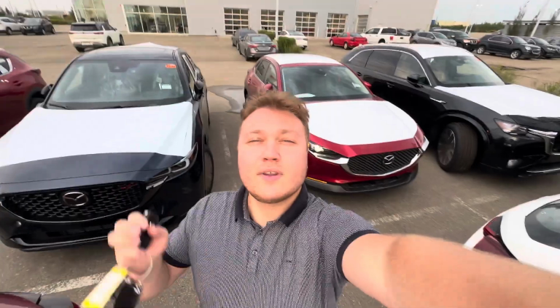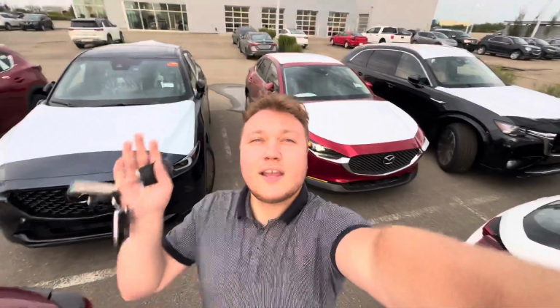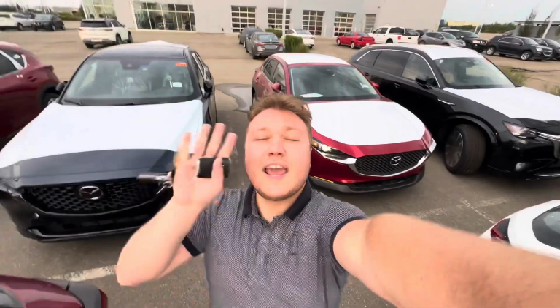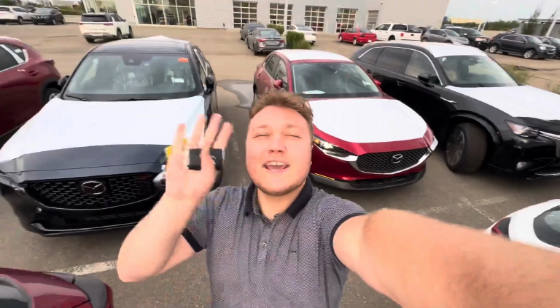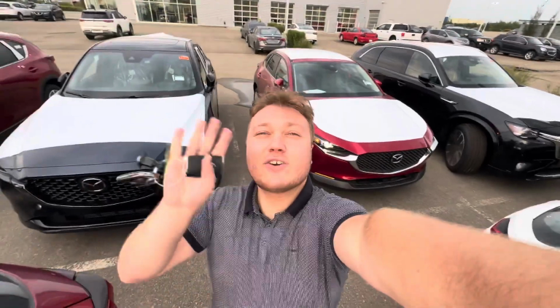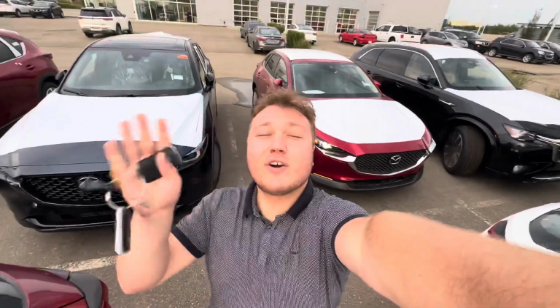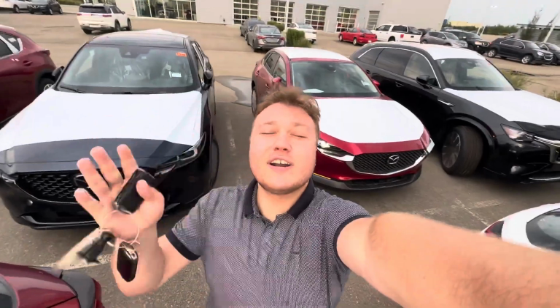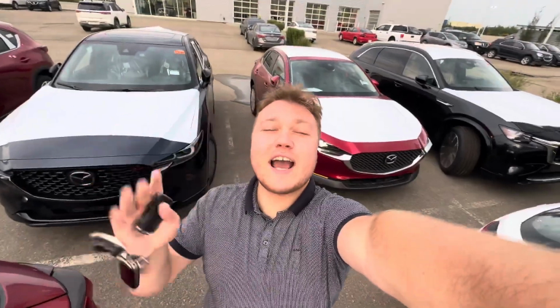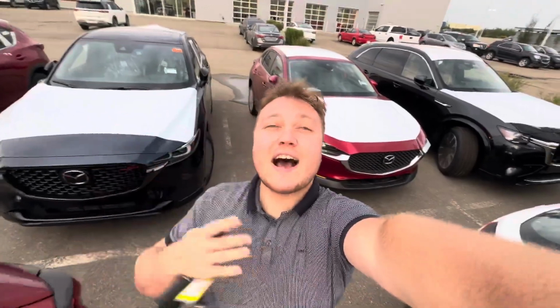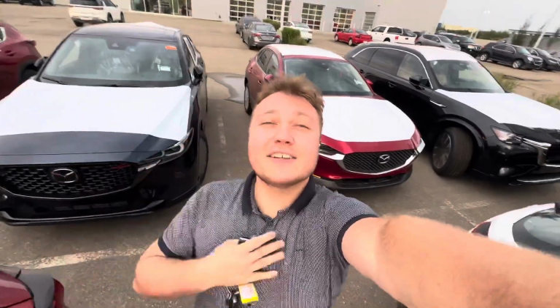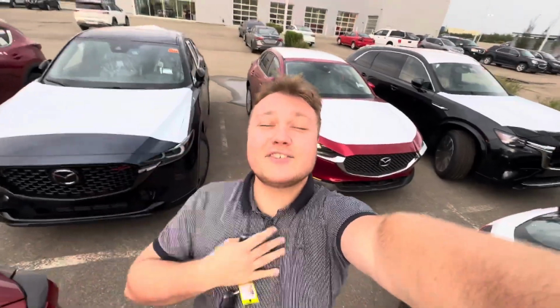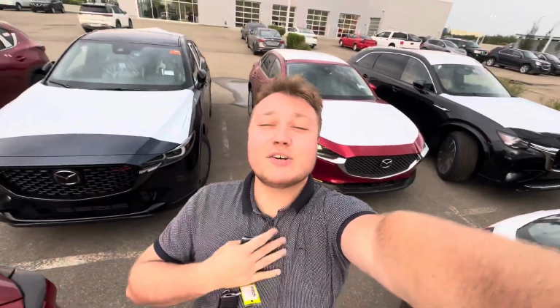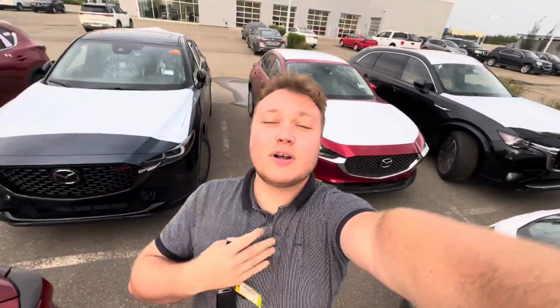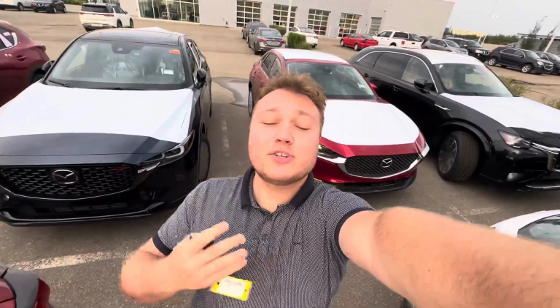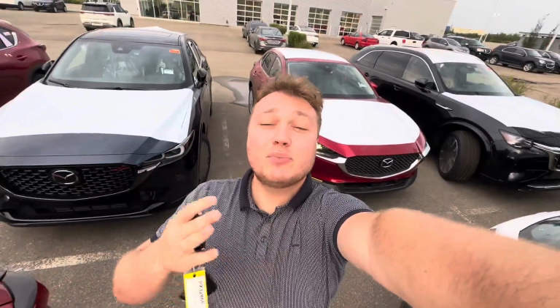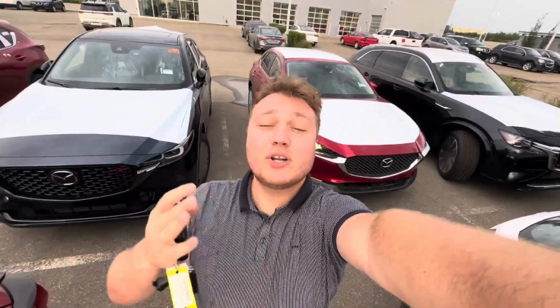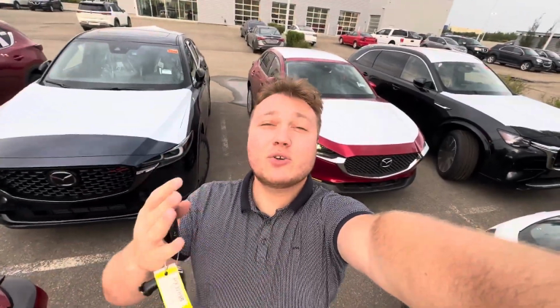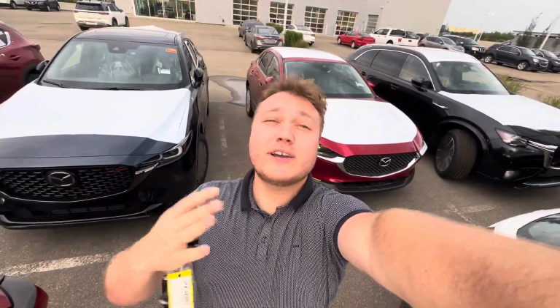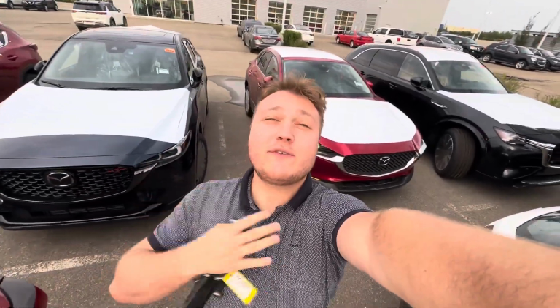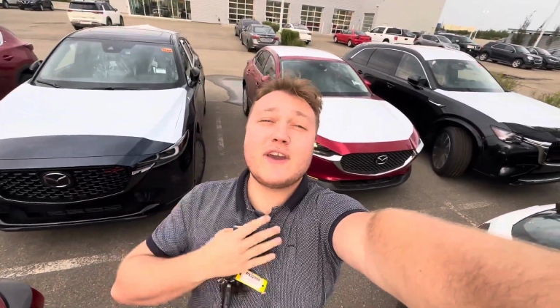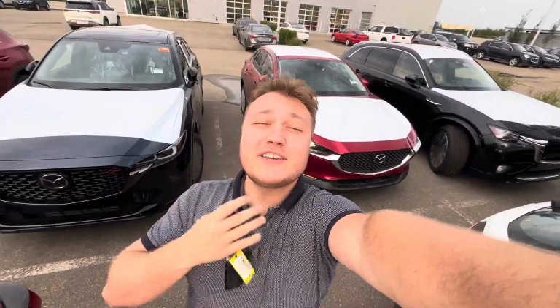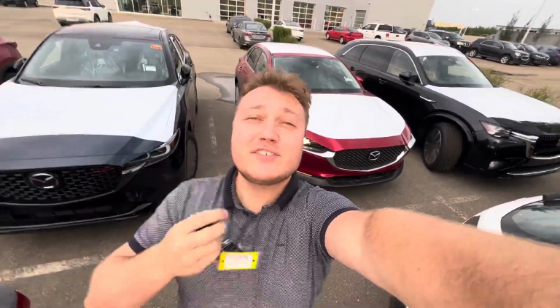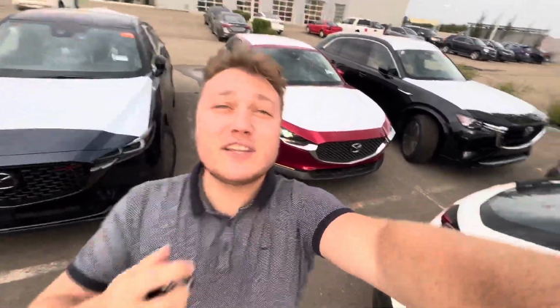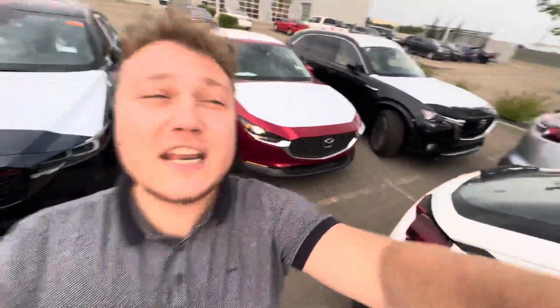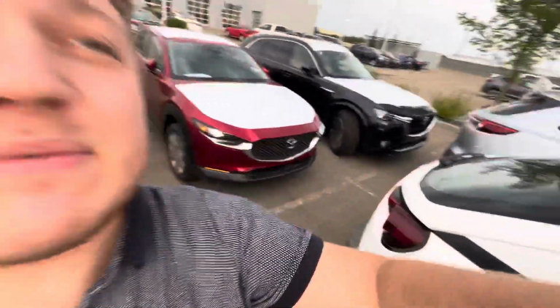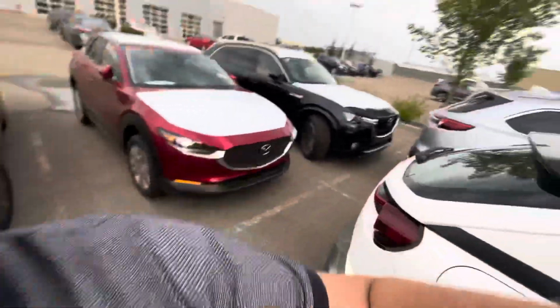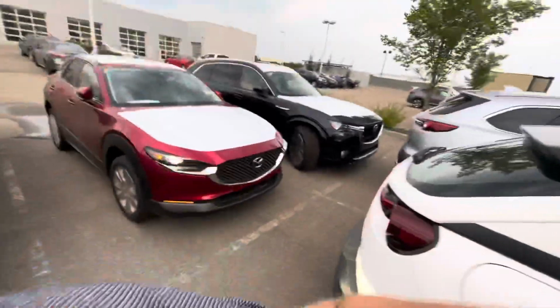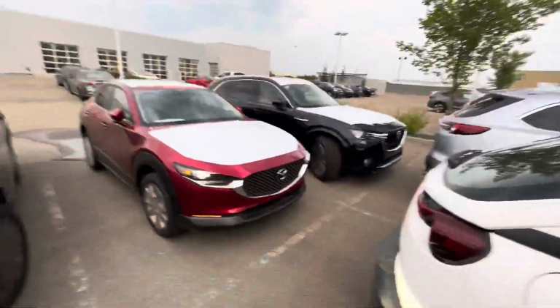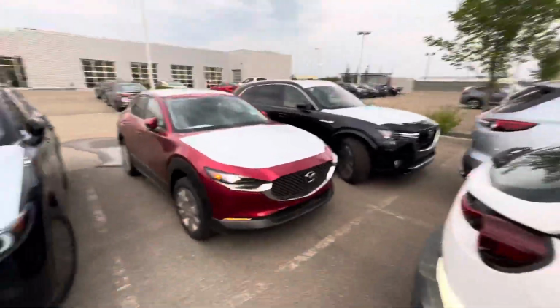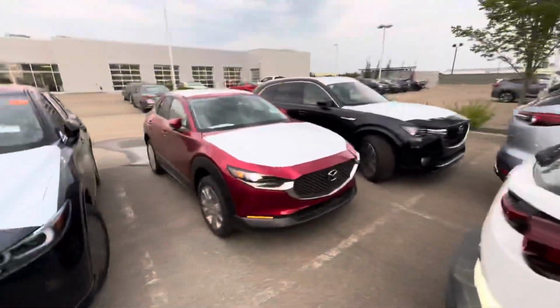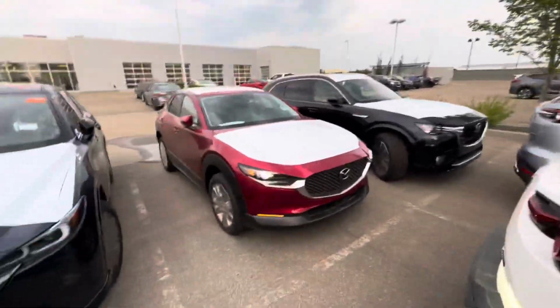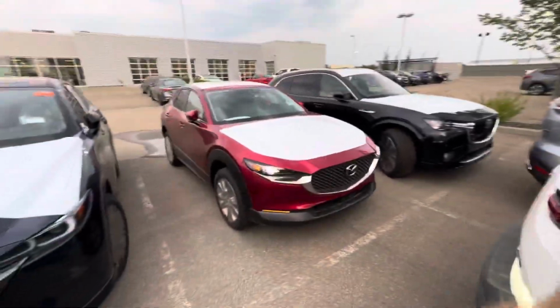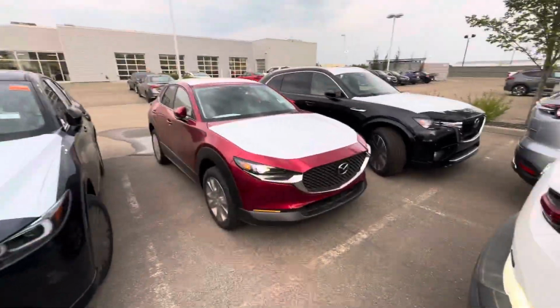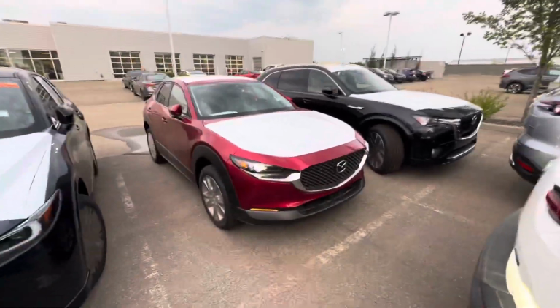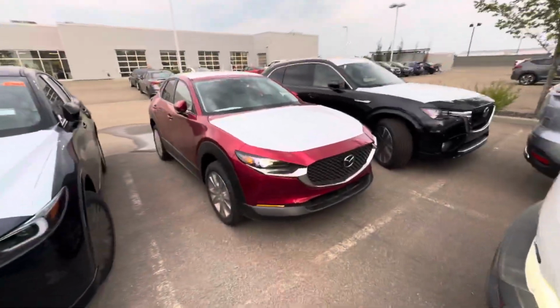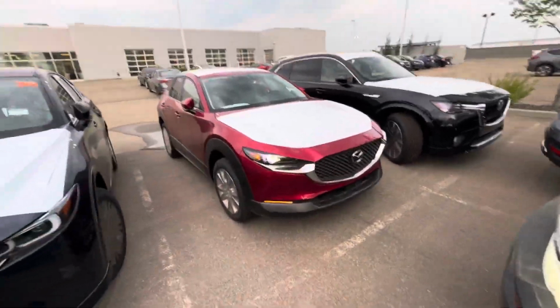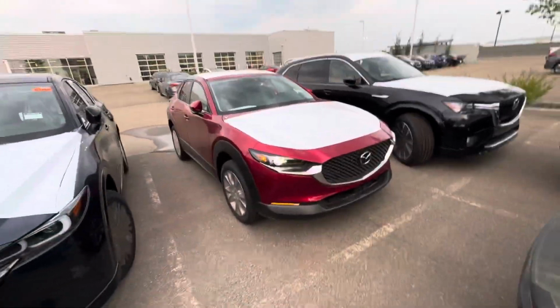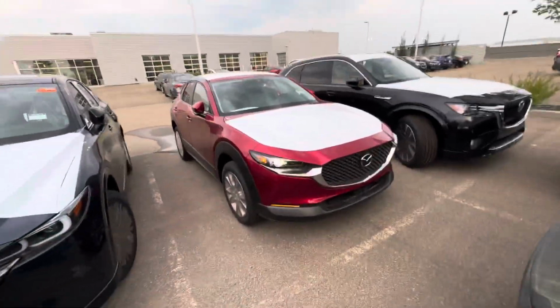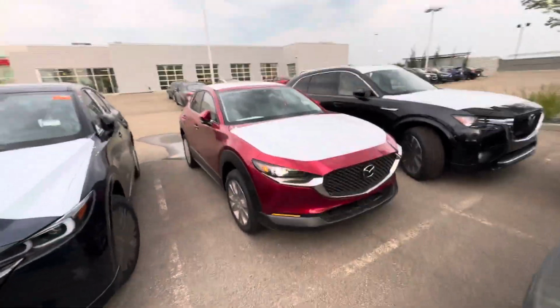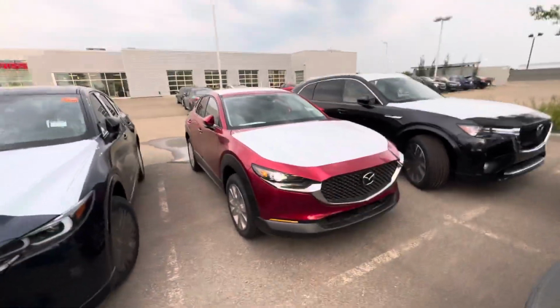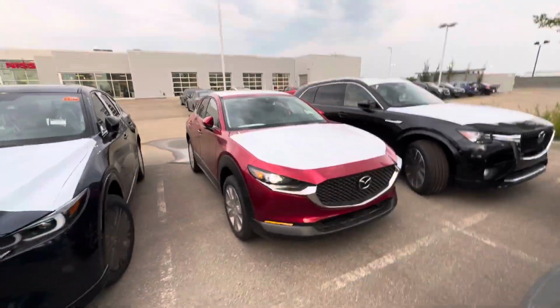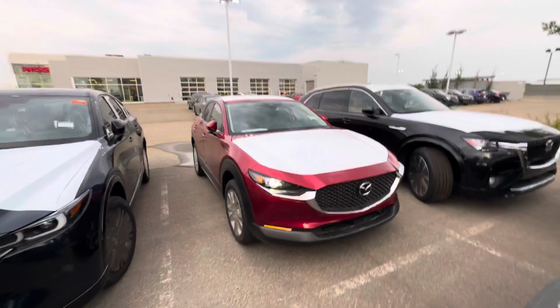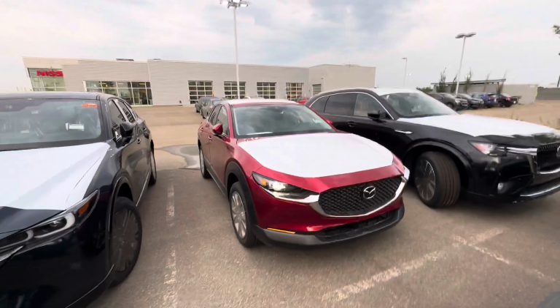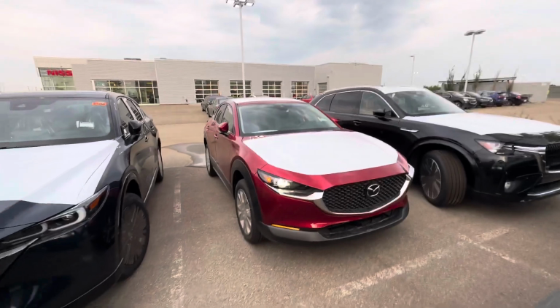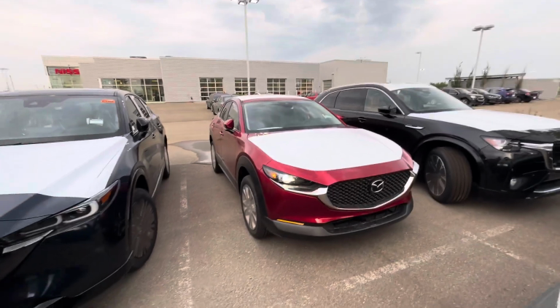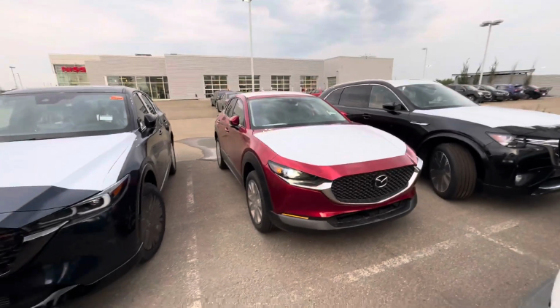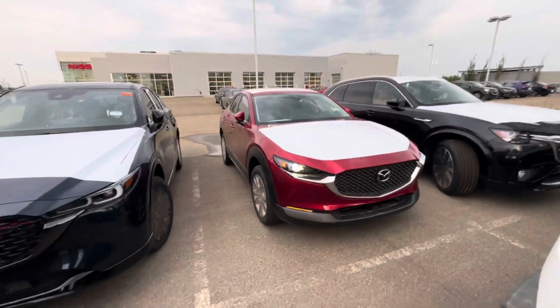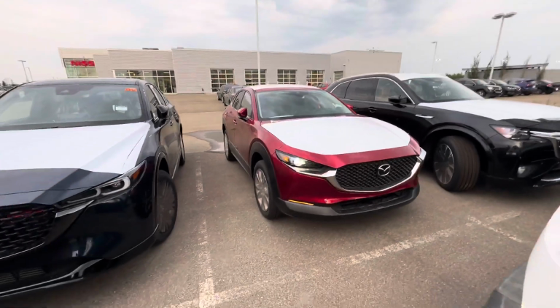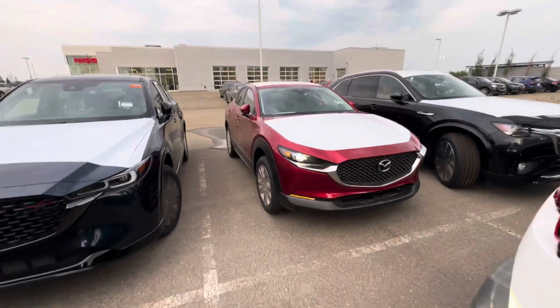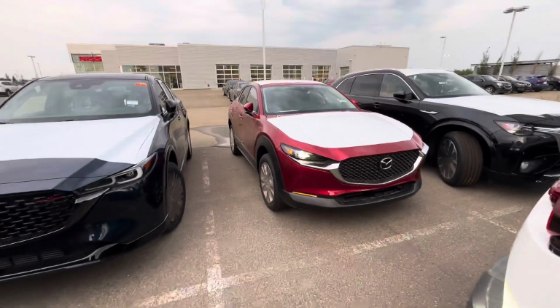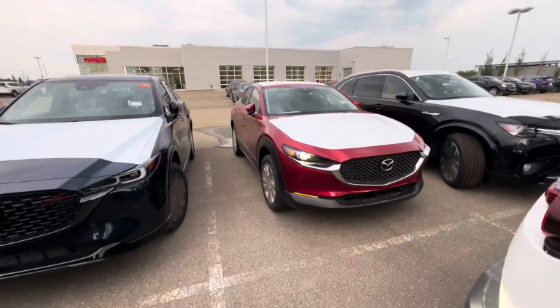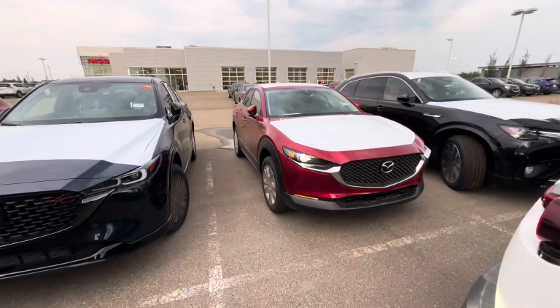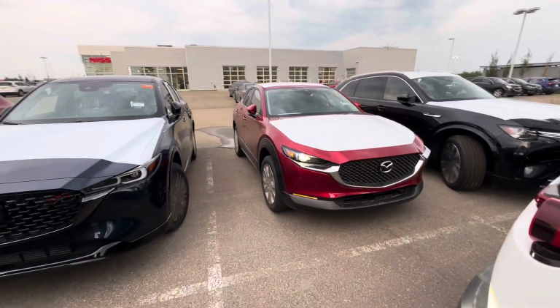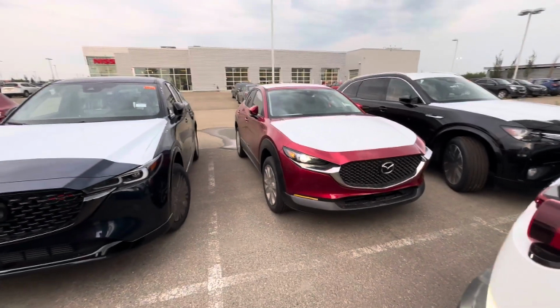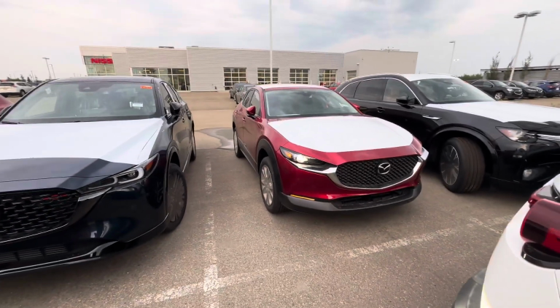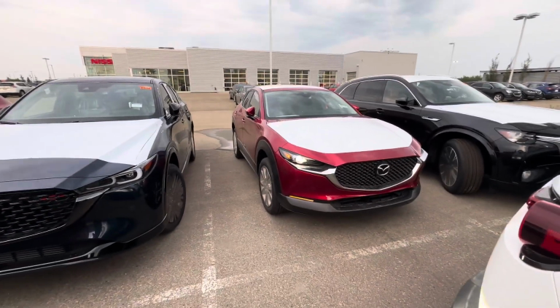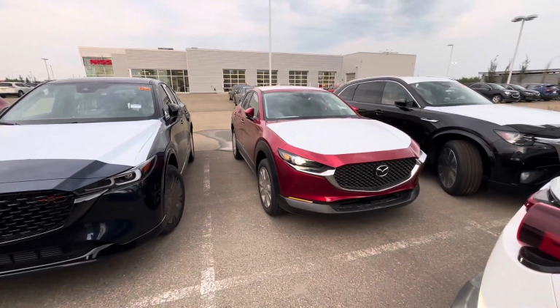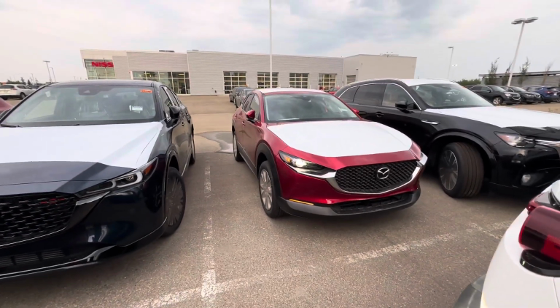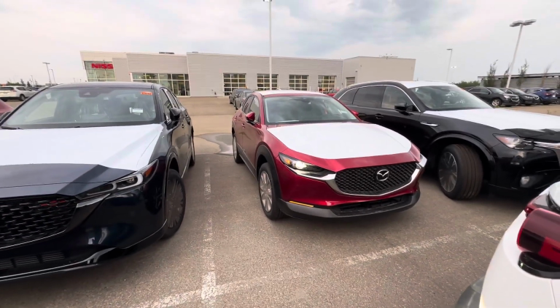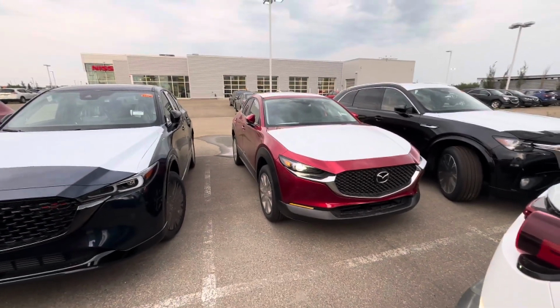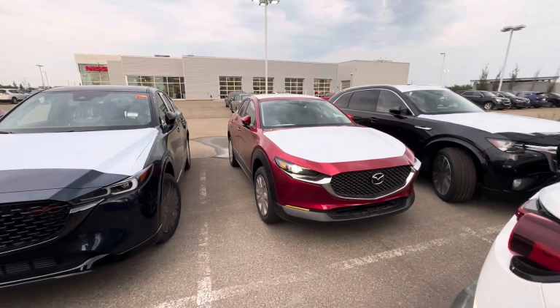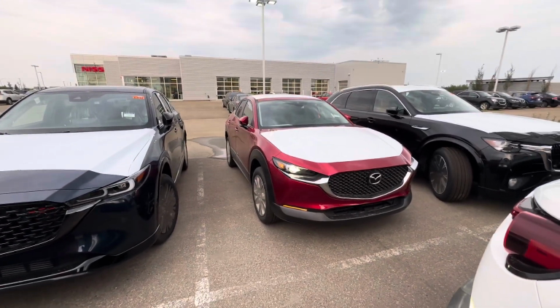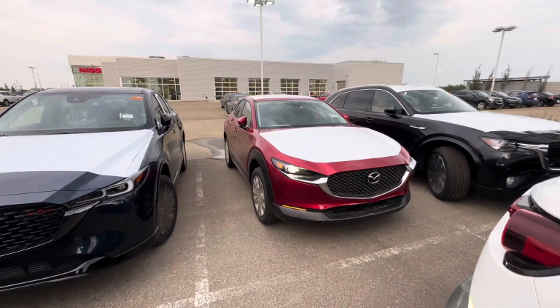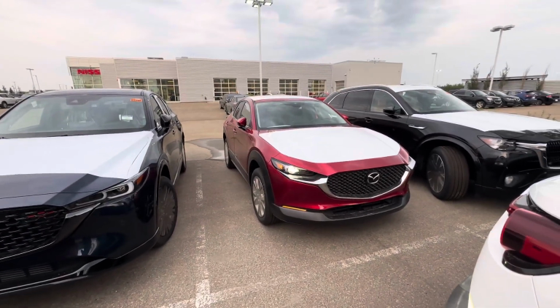Hey Corey, Alex here. I wanted to put a quick face to the name of who you spoke with on the phone and make a video — this is the only available CX-30 we currently have.